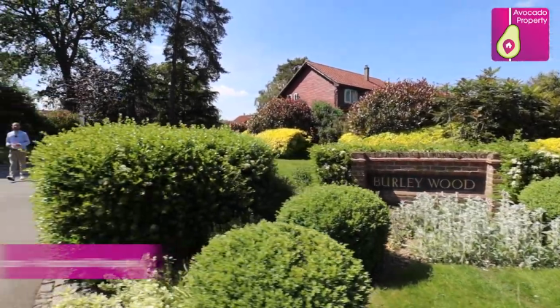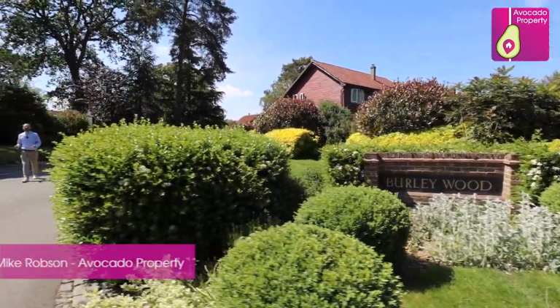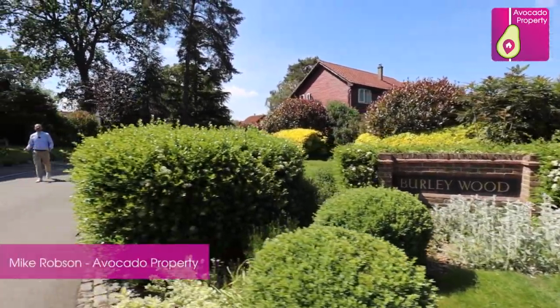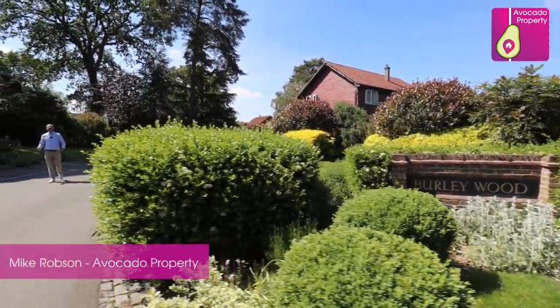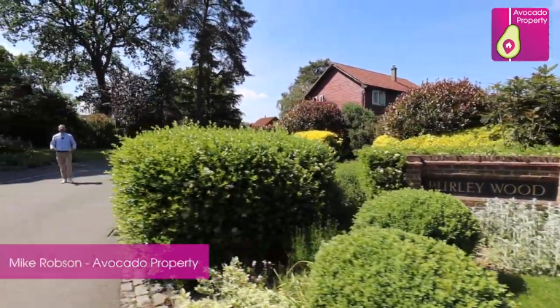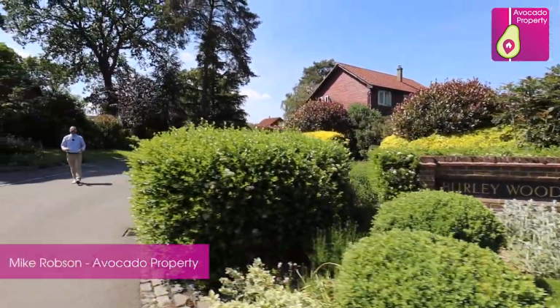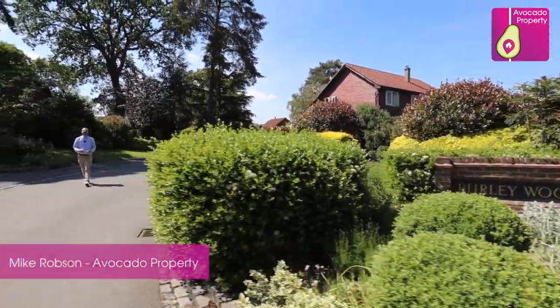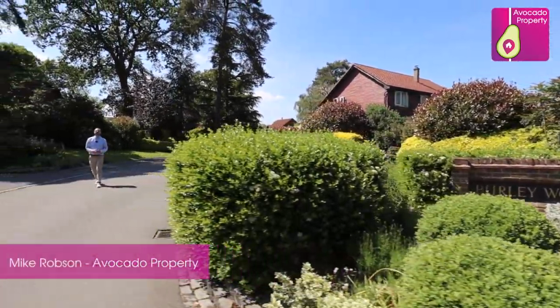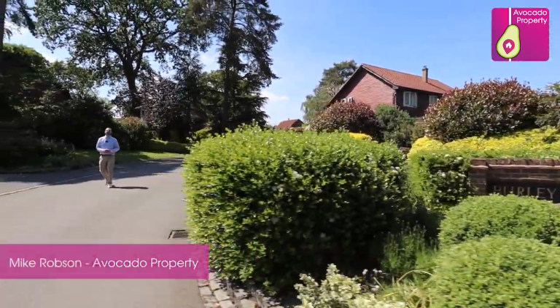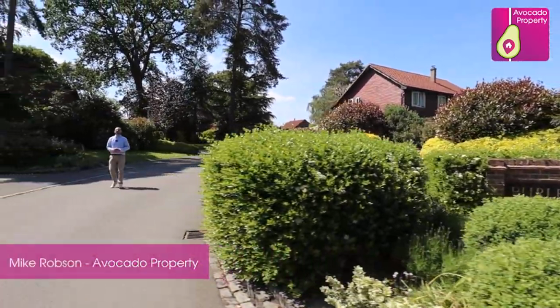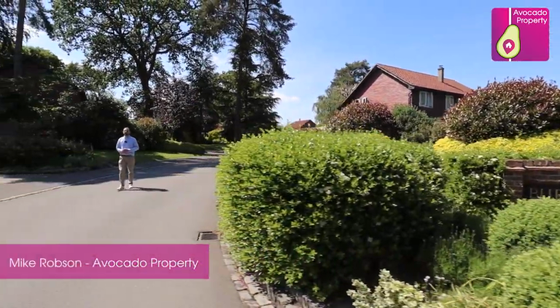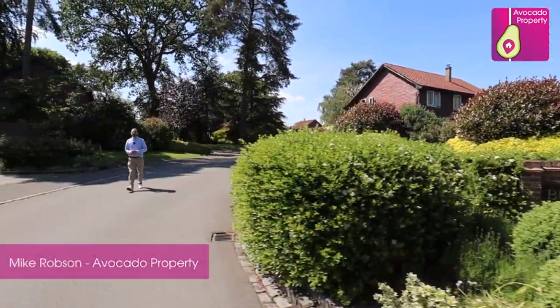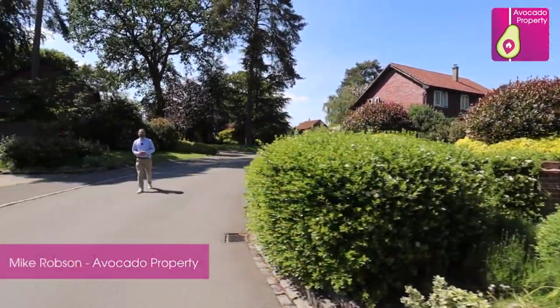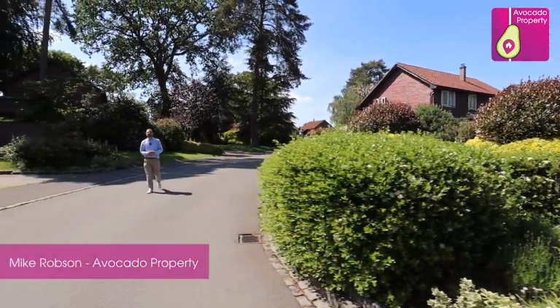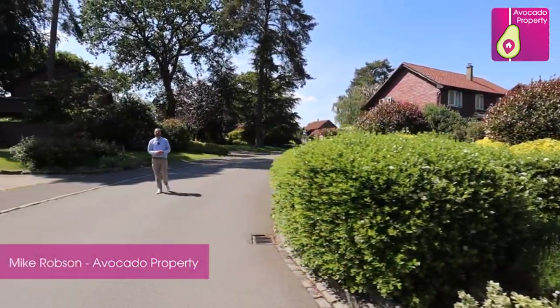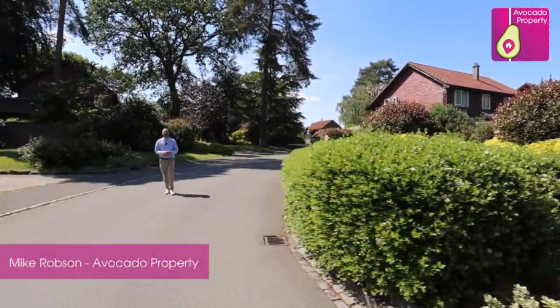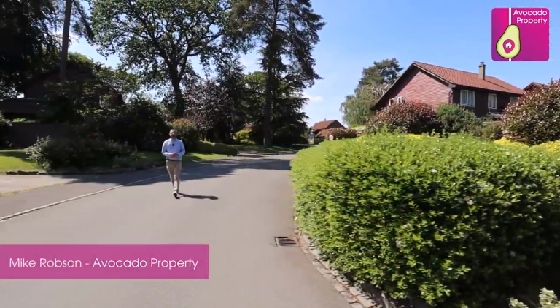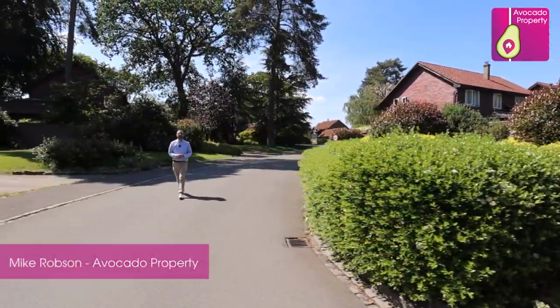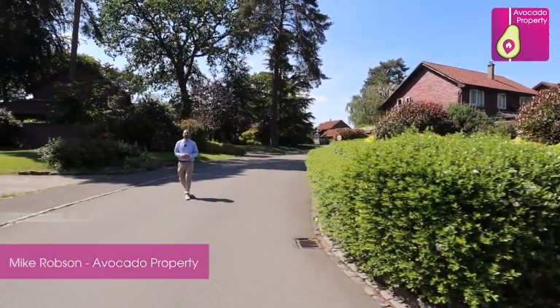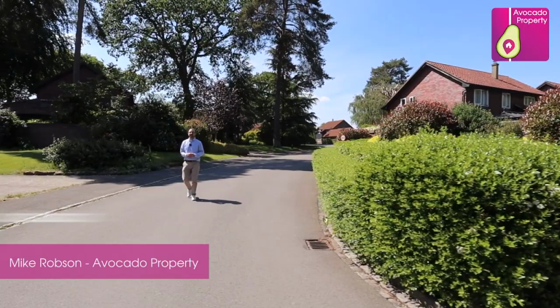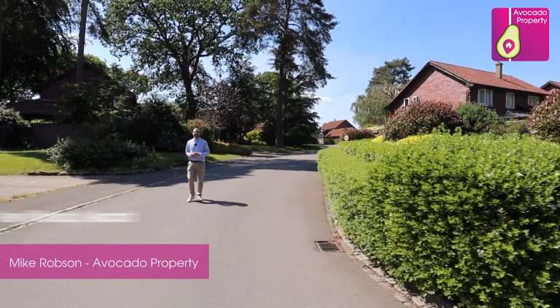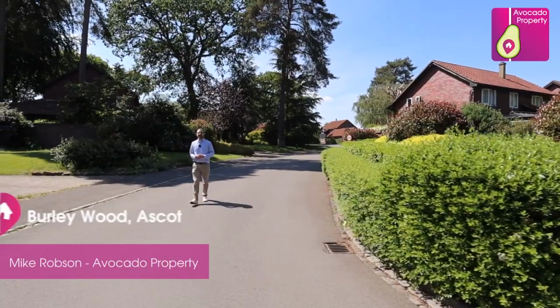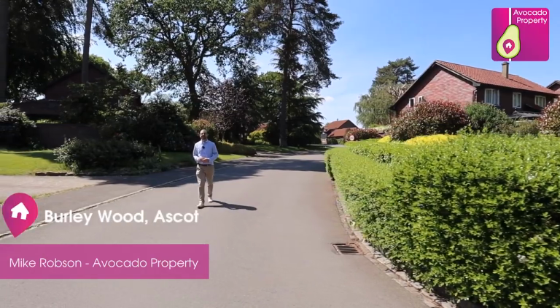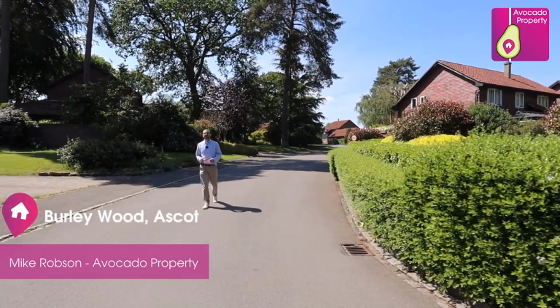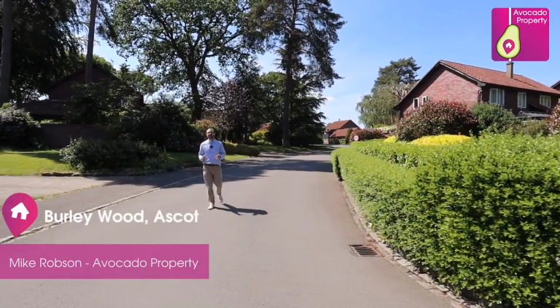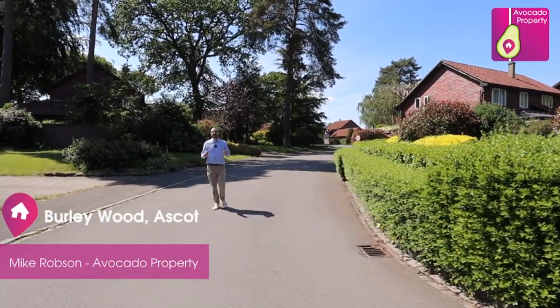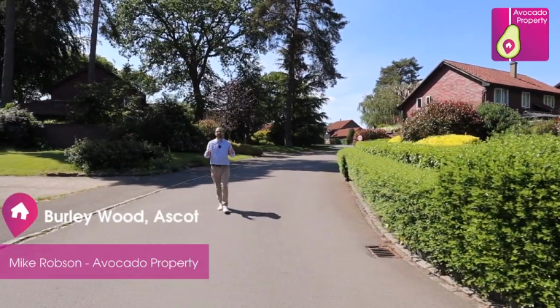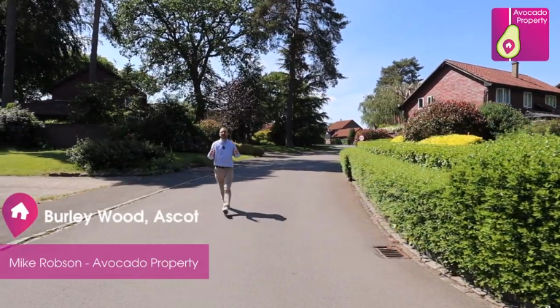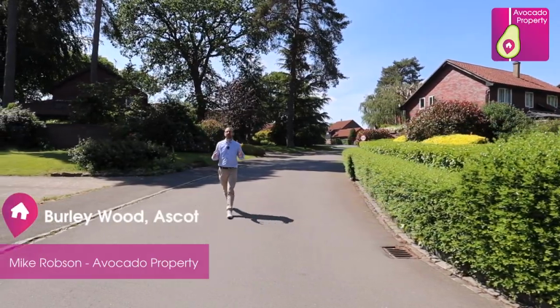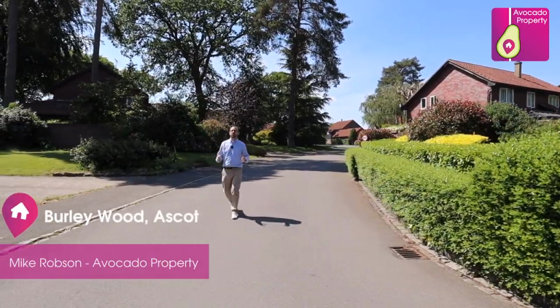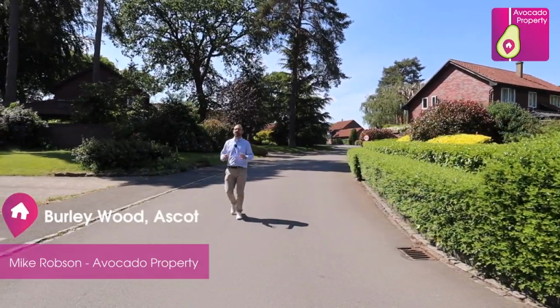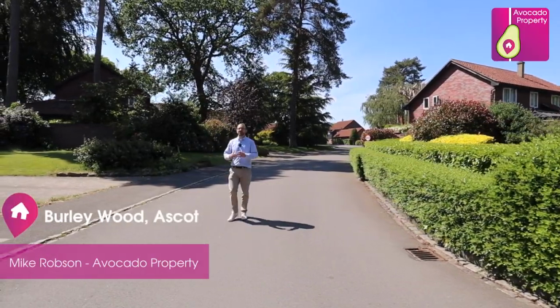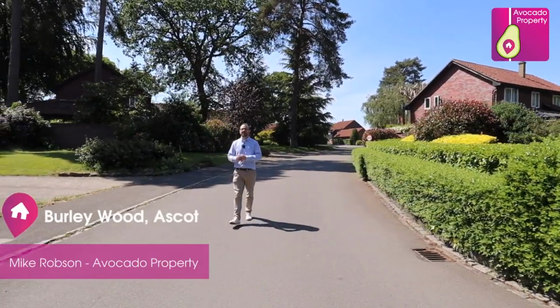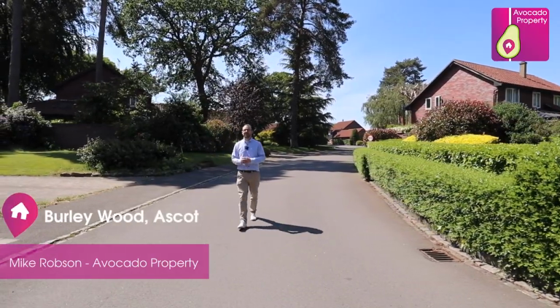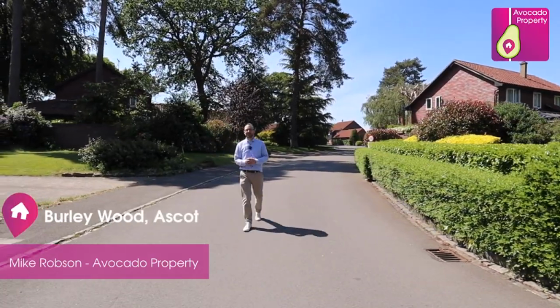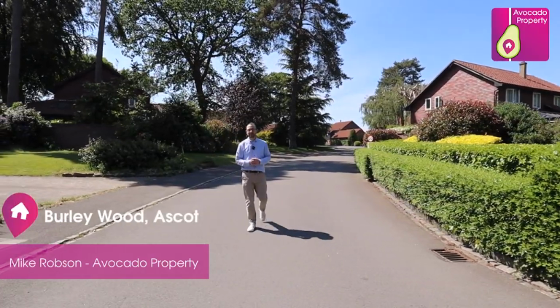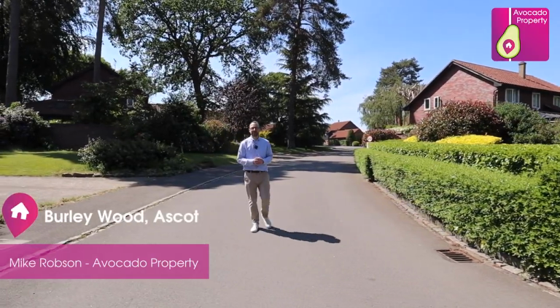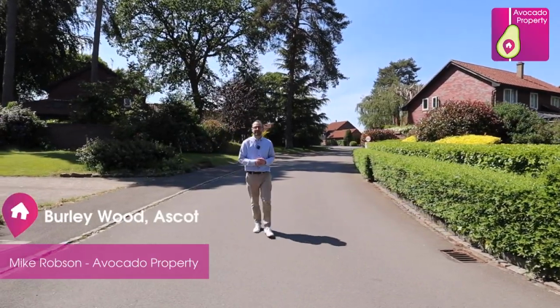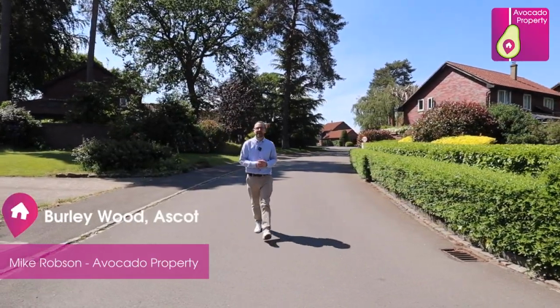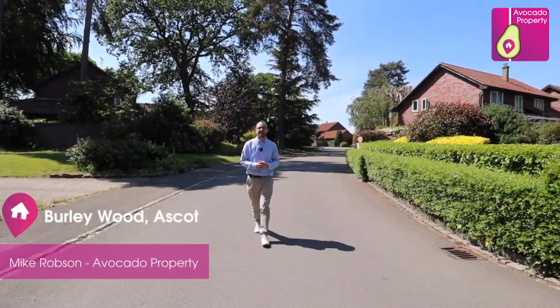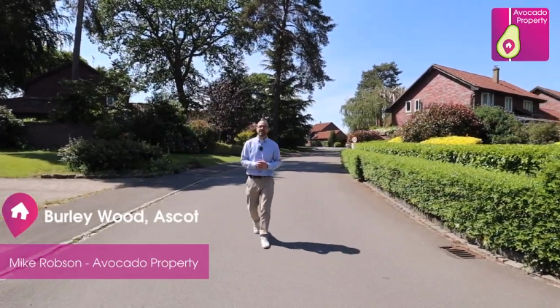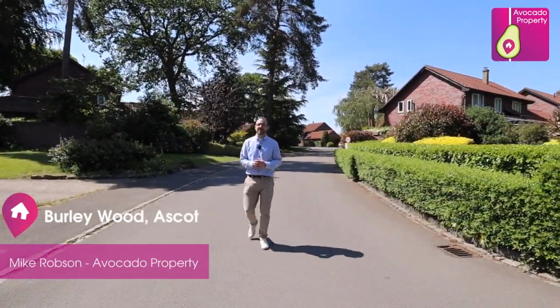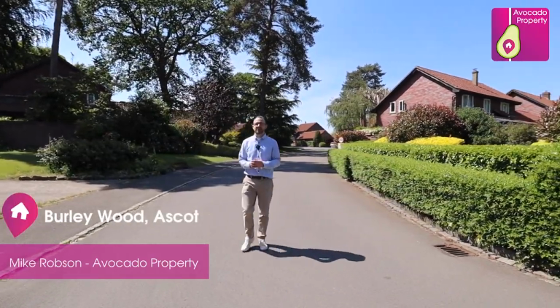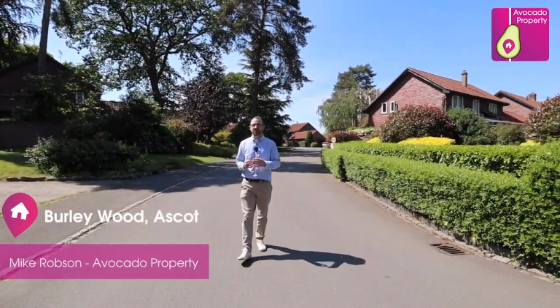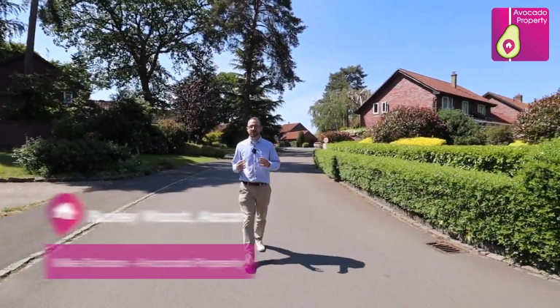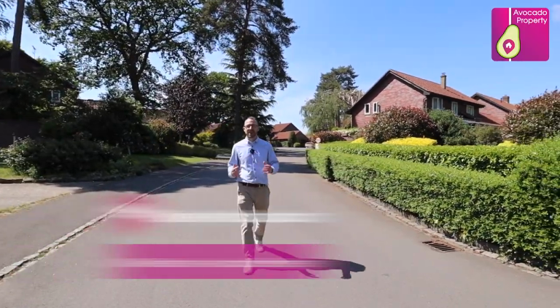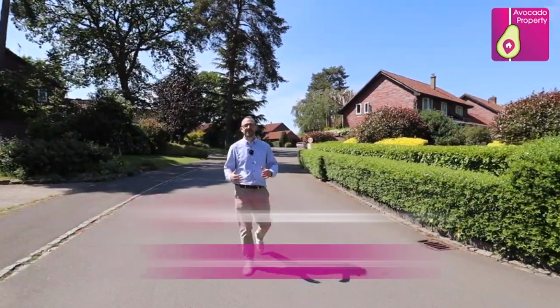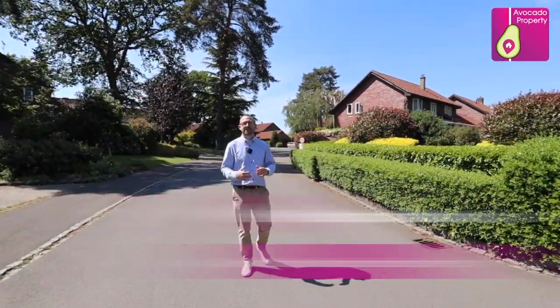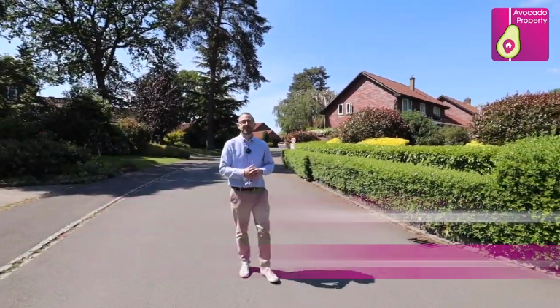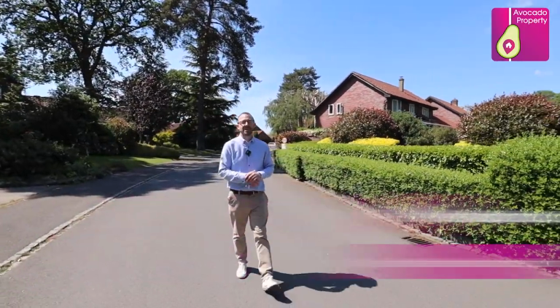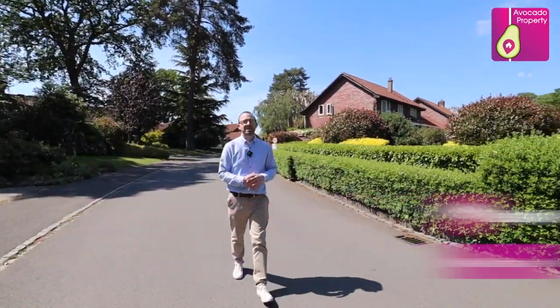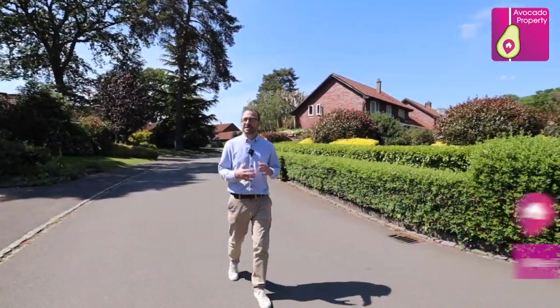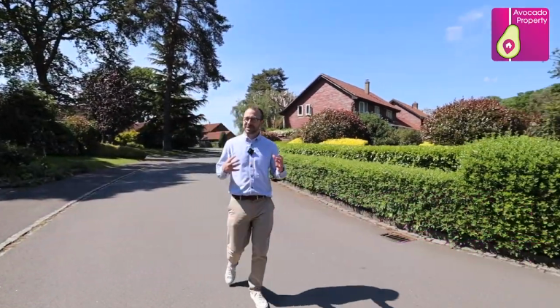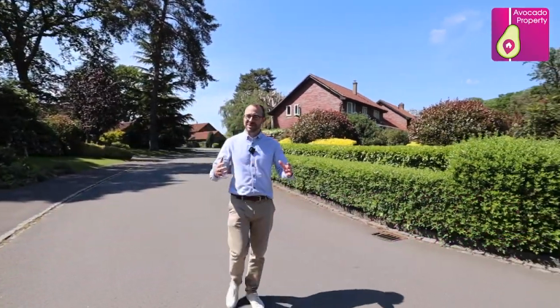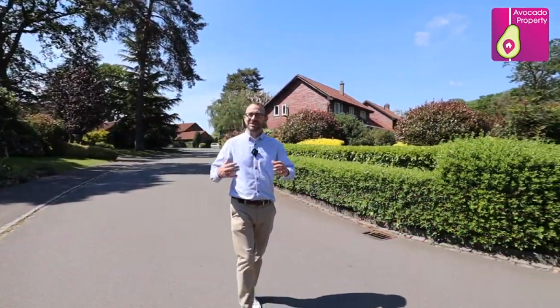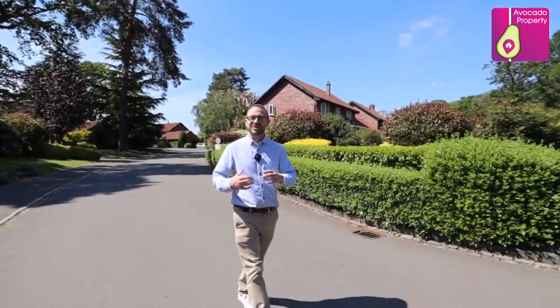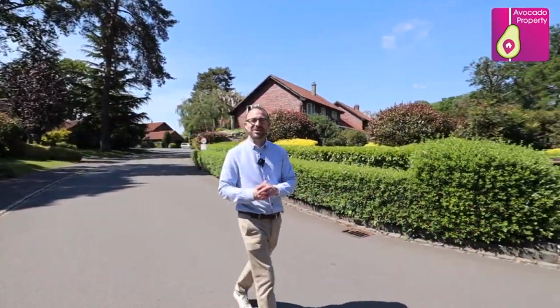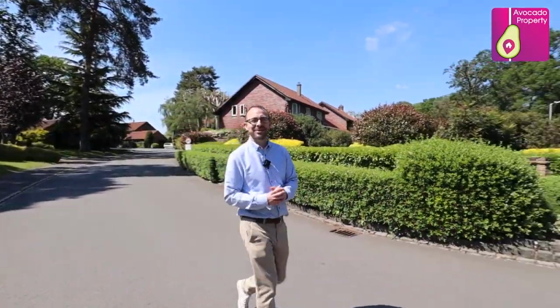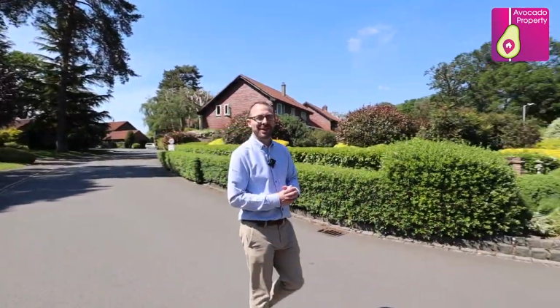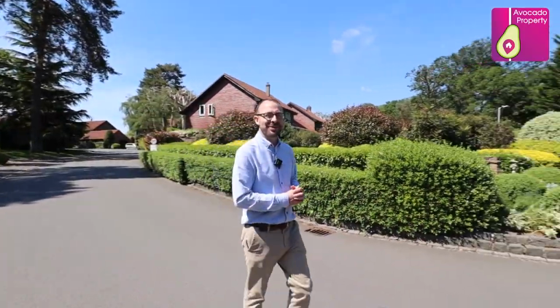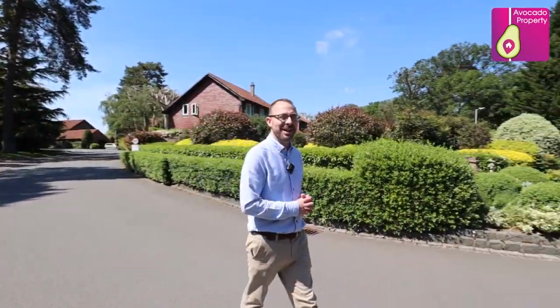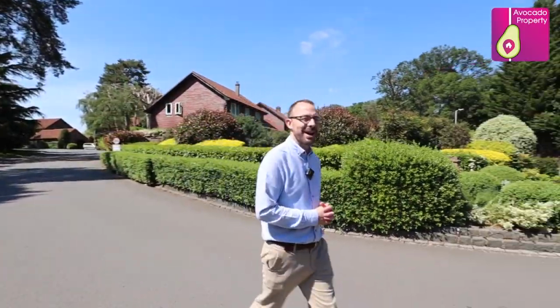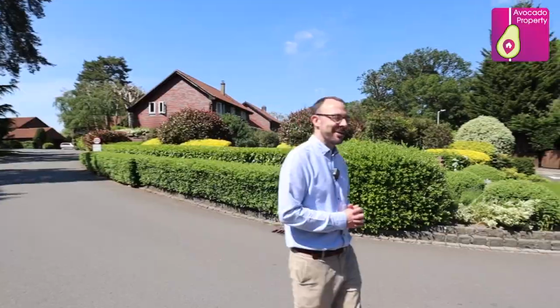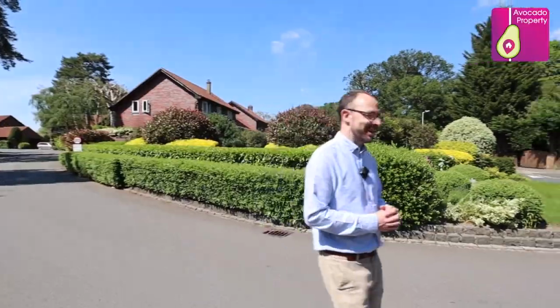Ladies and gentlemen, welcome to Burley Wood in Ascot, where we have a four-bedroom family detached house to rent. Sanjay's going to show you the local area.